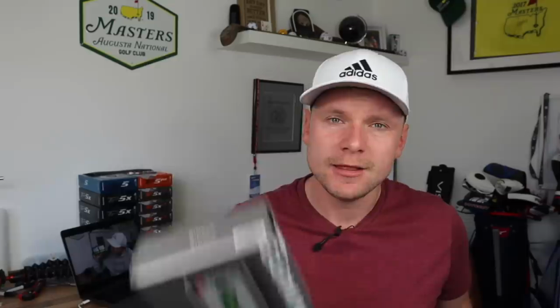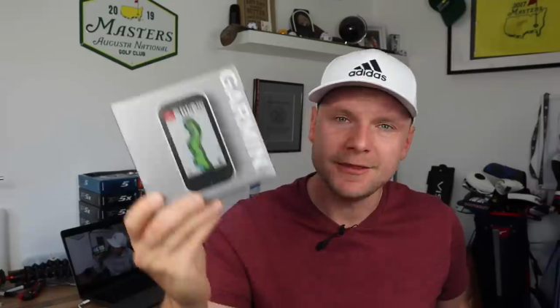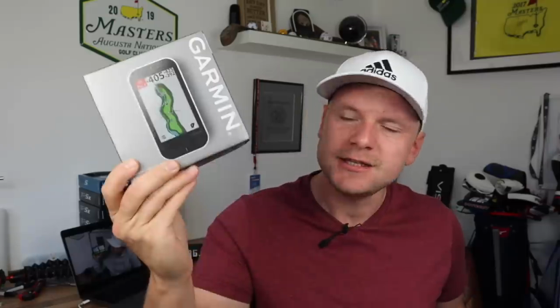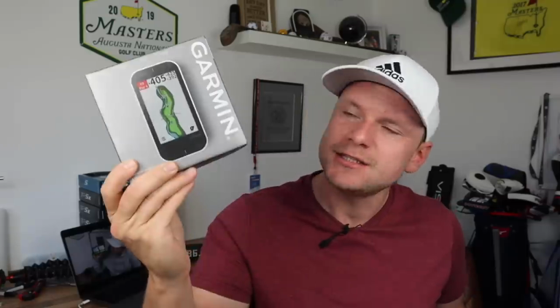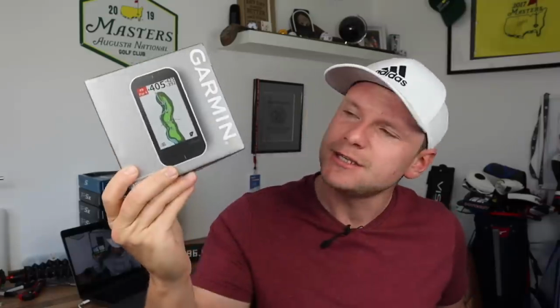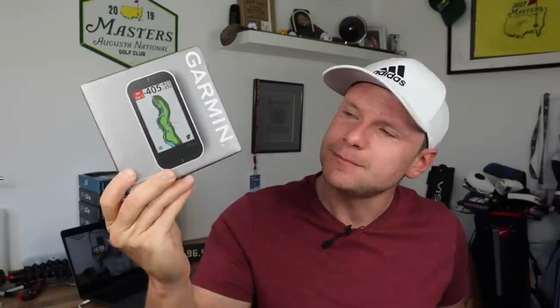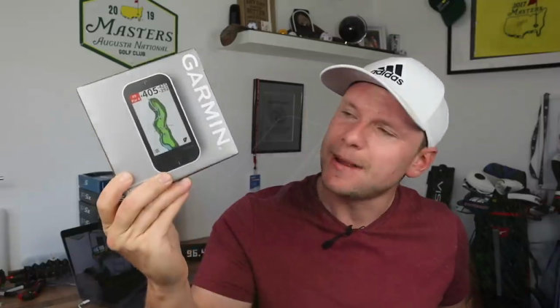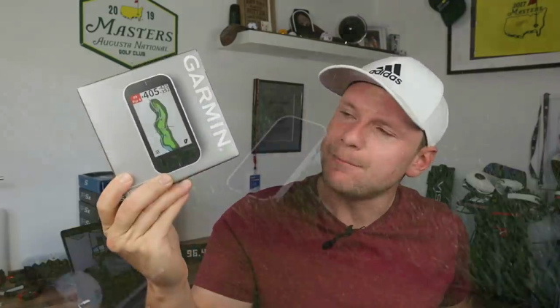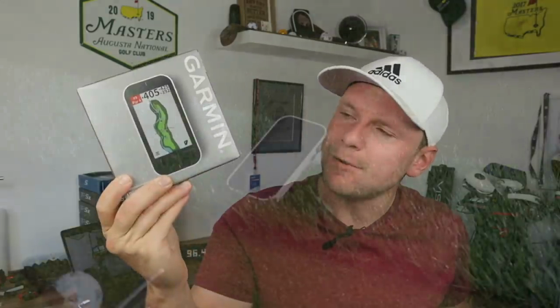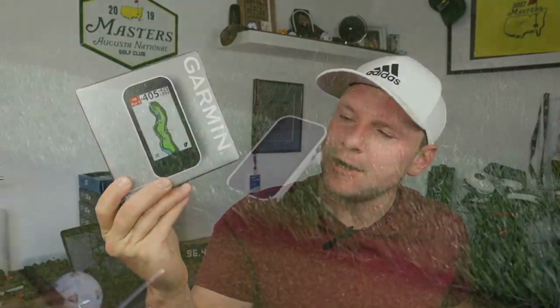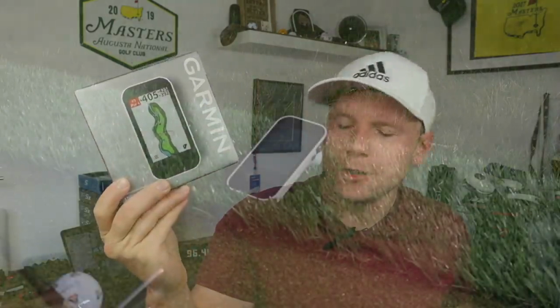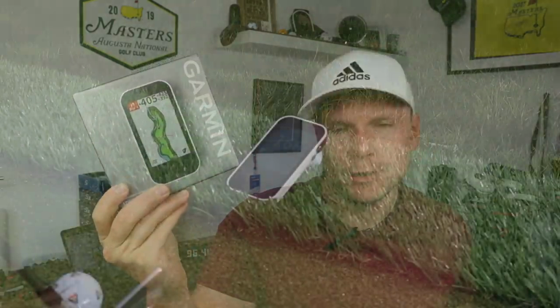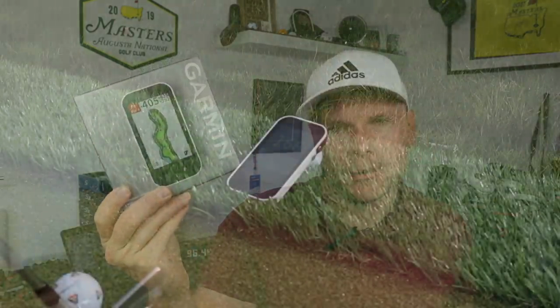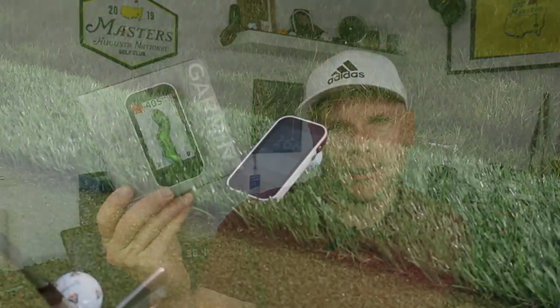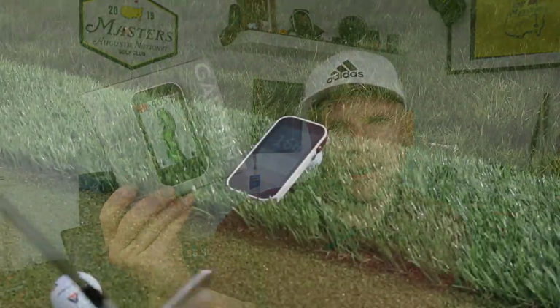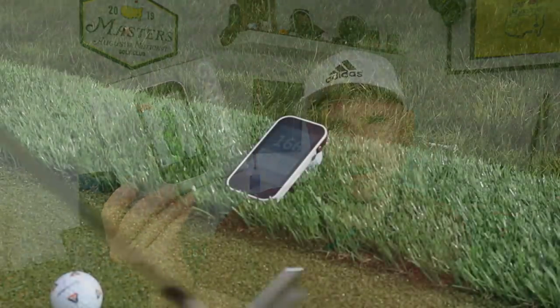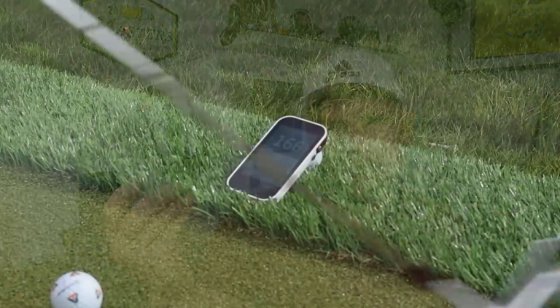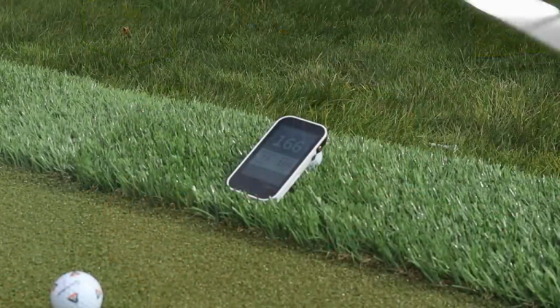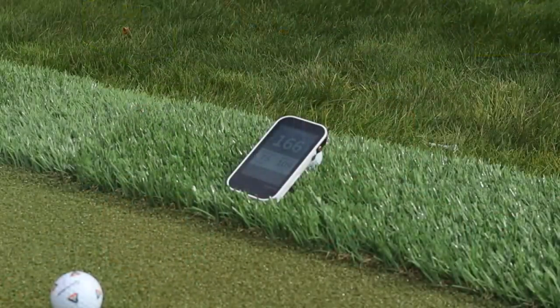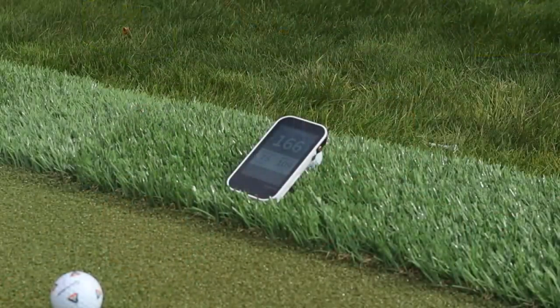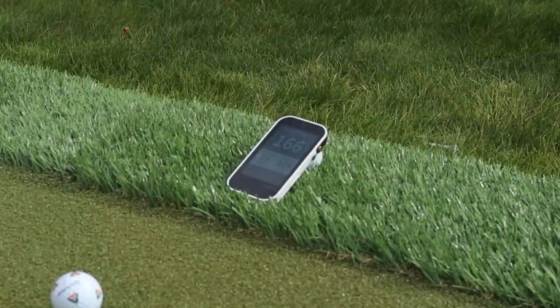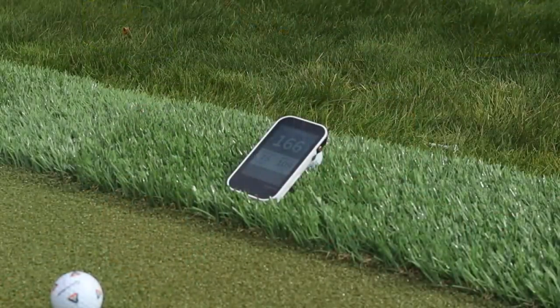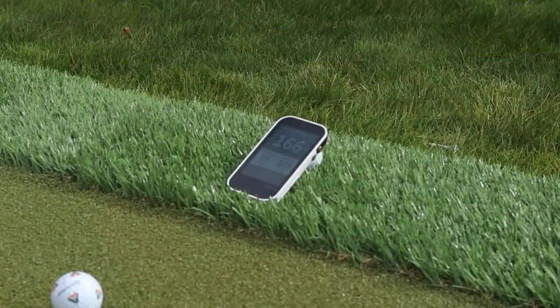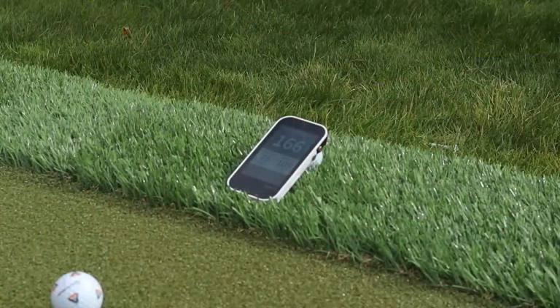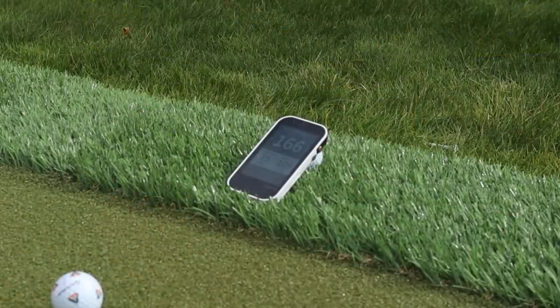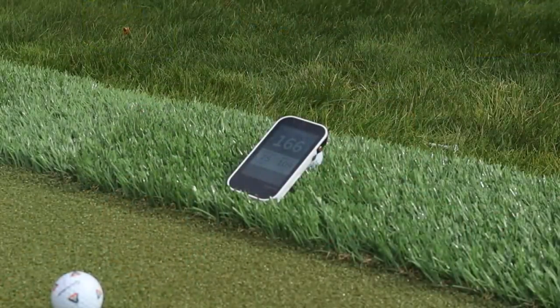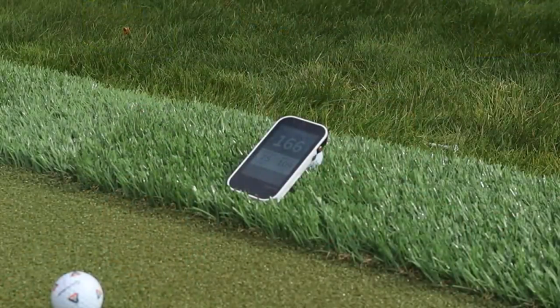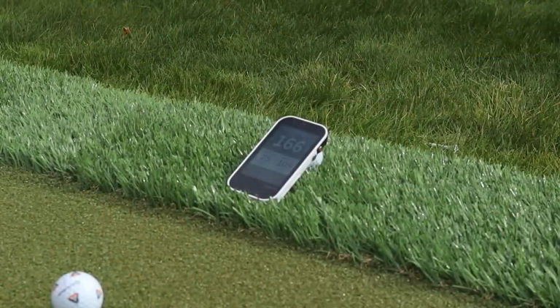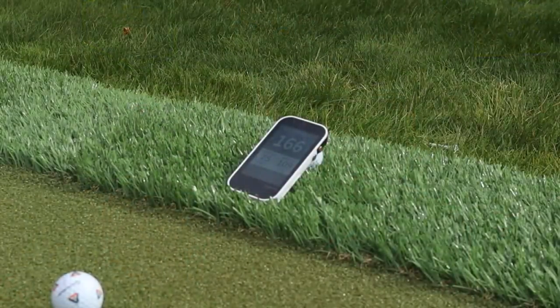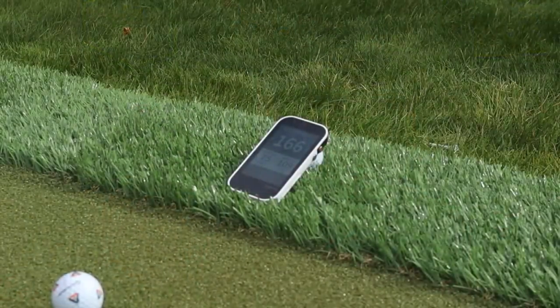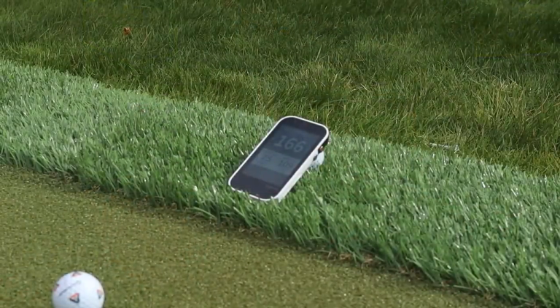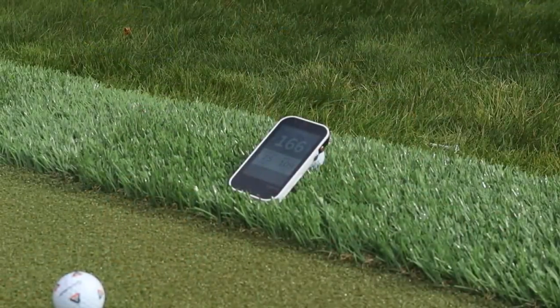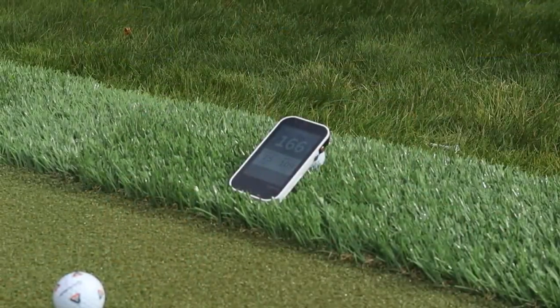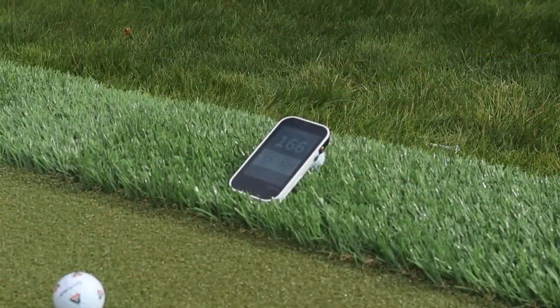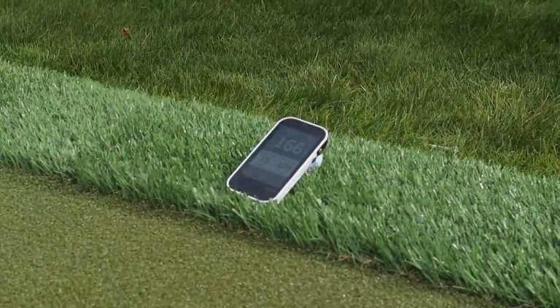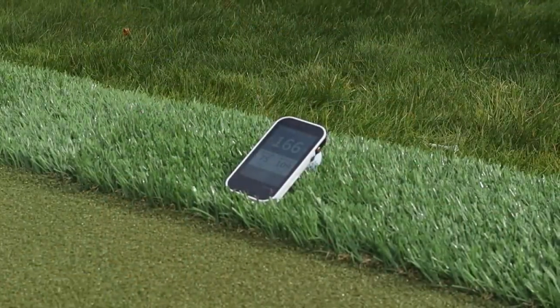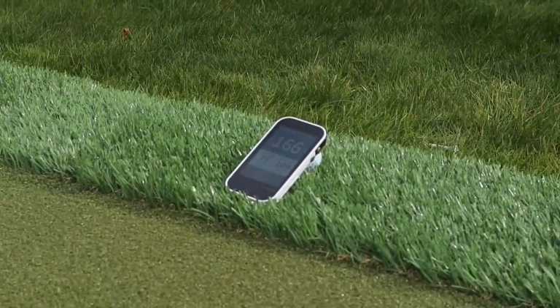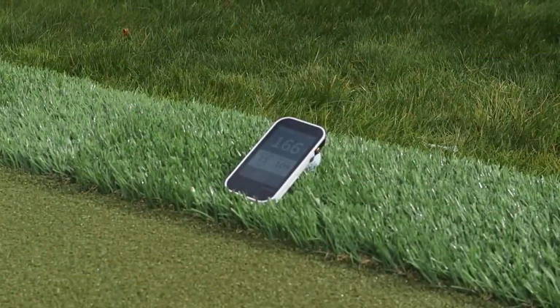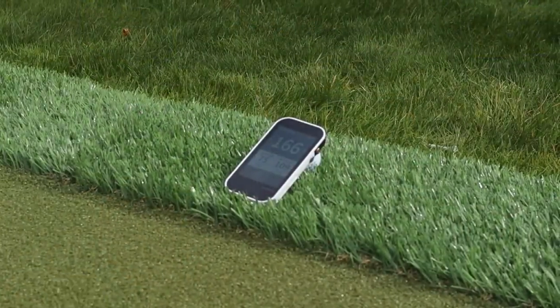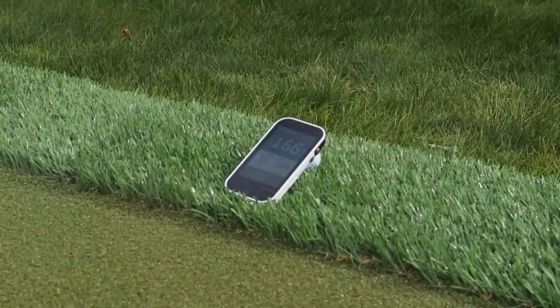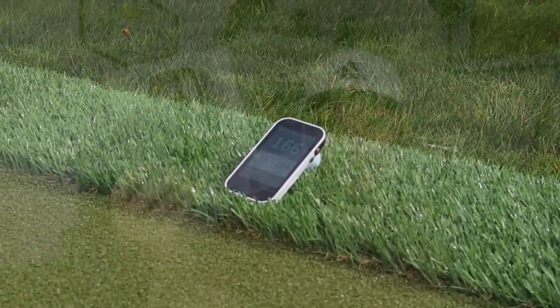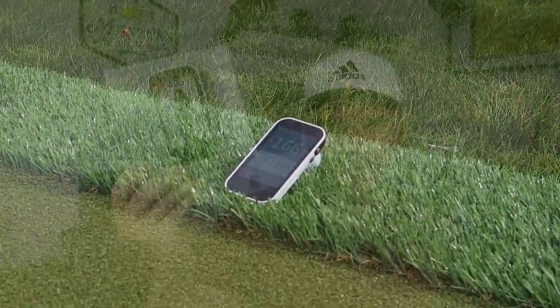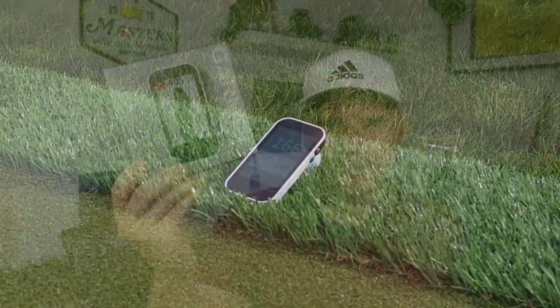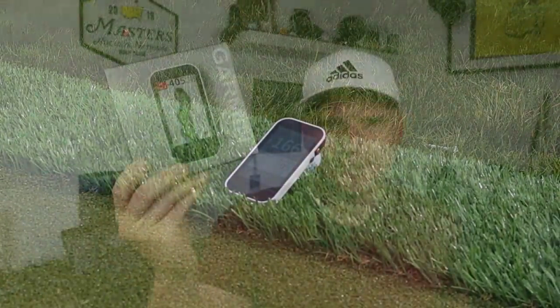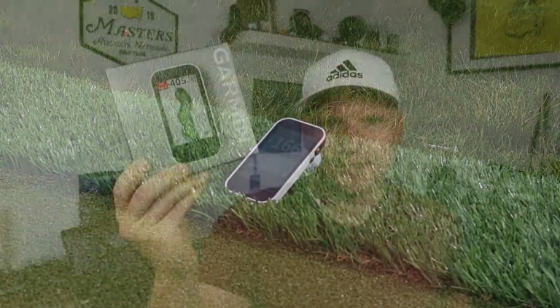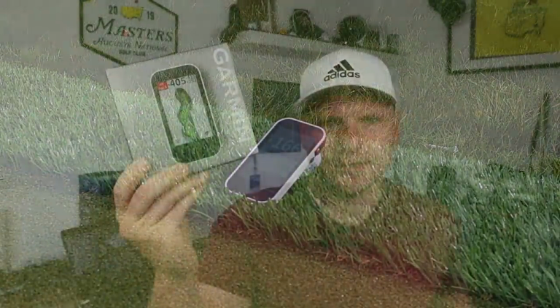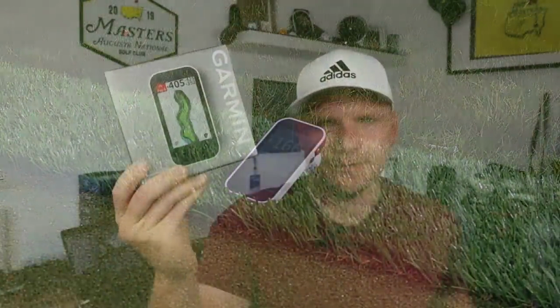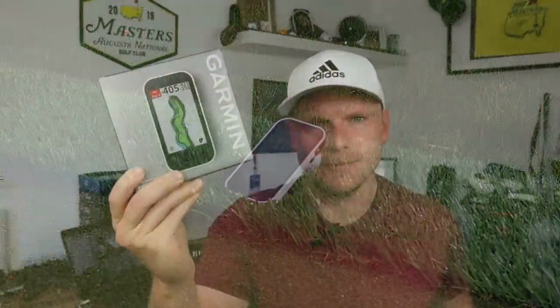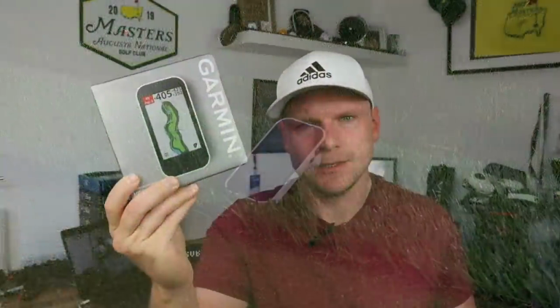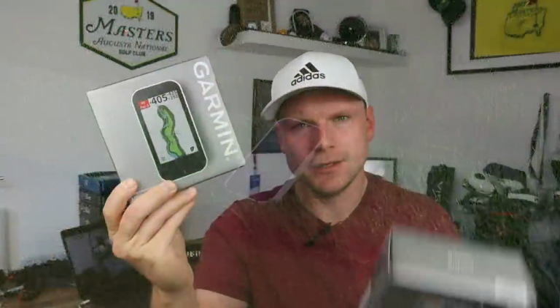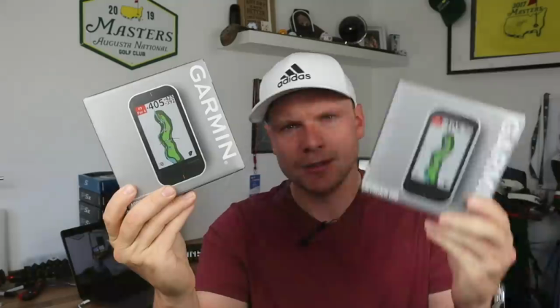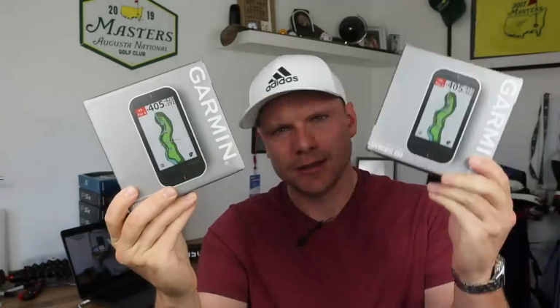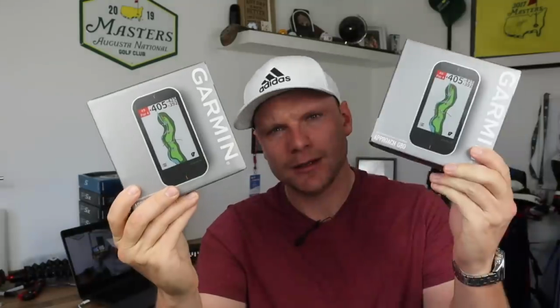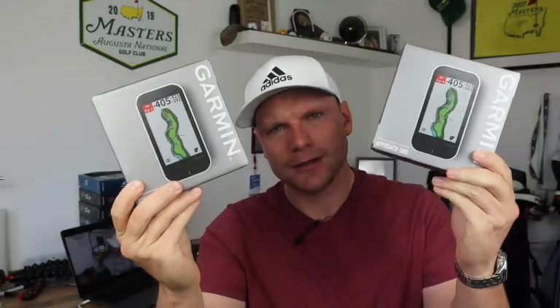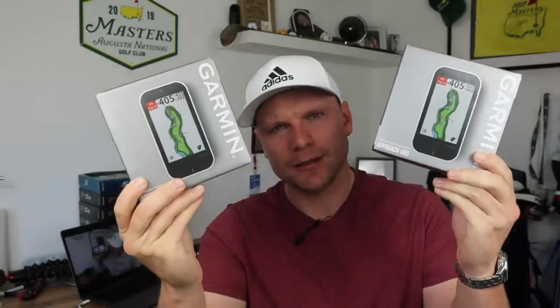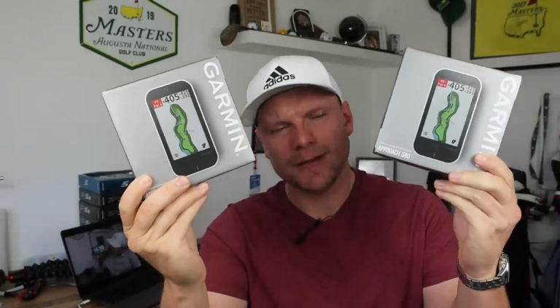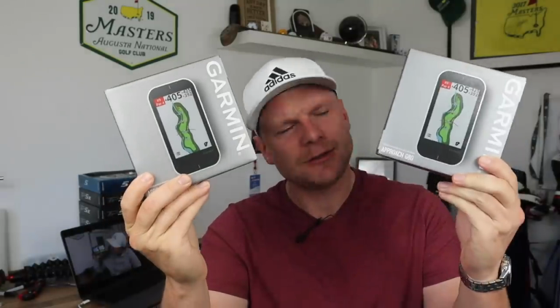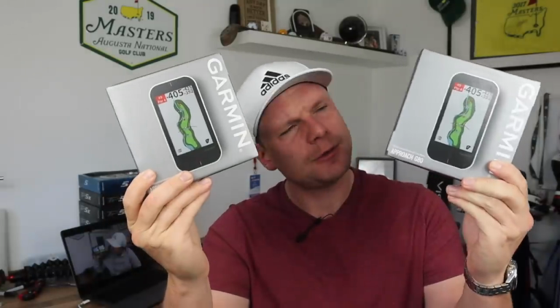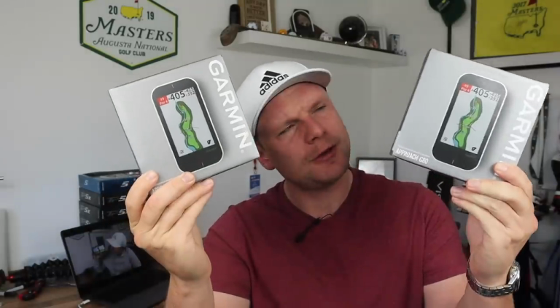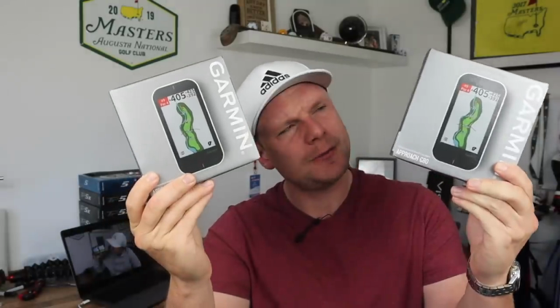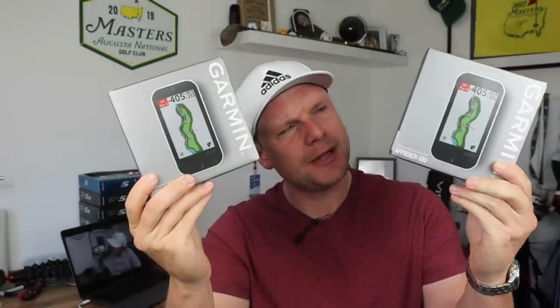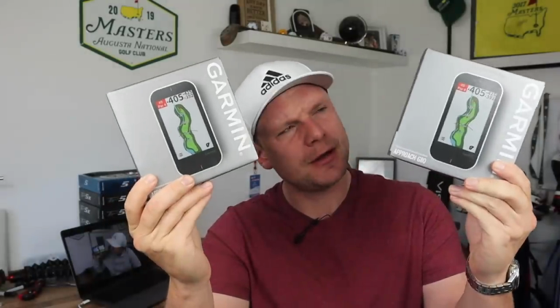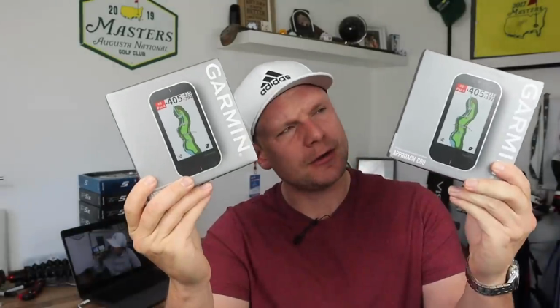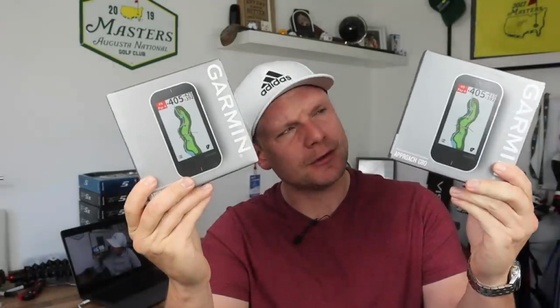This is my brand new Garmin Approach G80 launch monitor and GPS system, and this one could be yours.